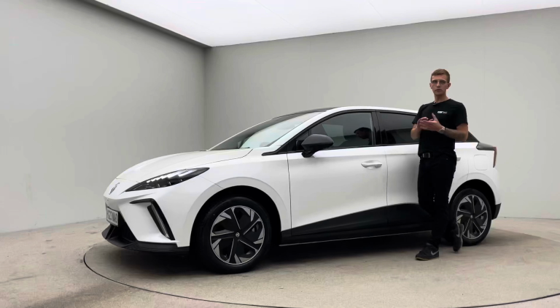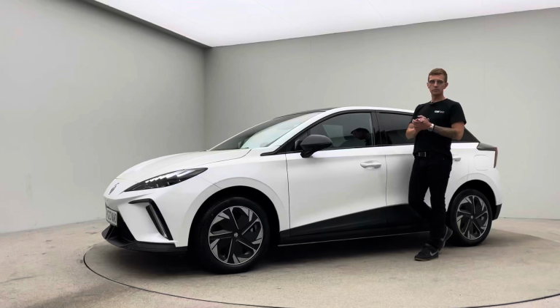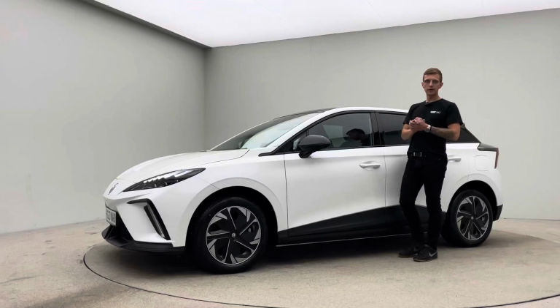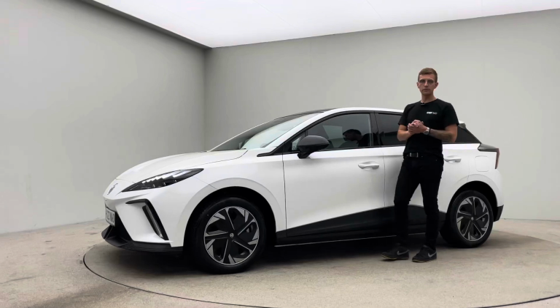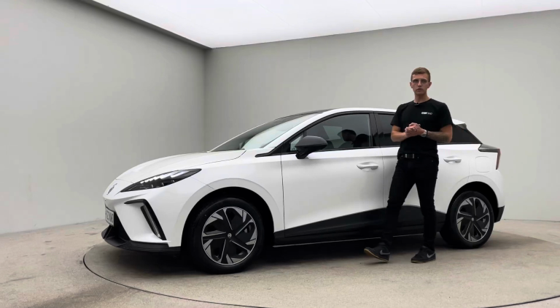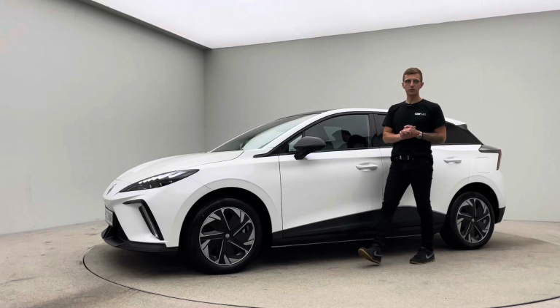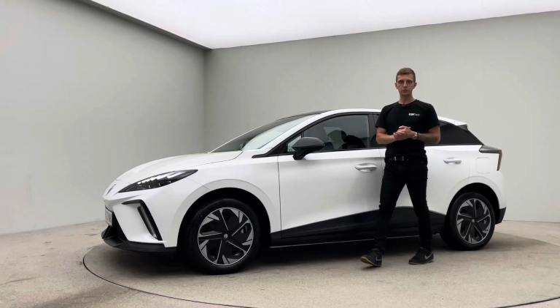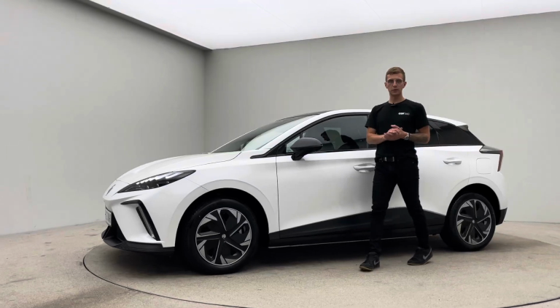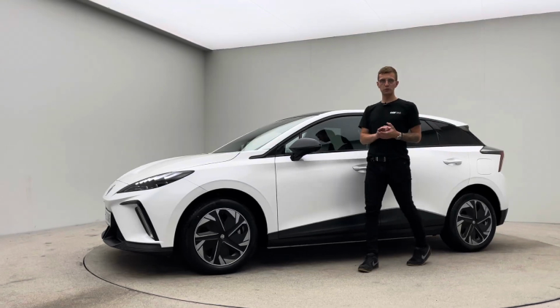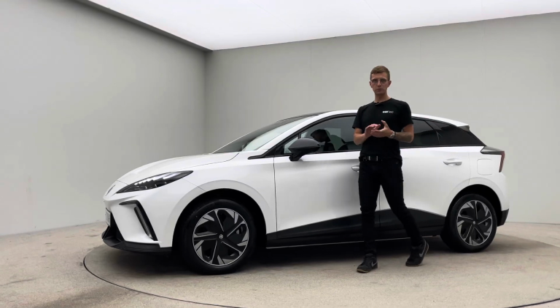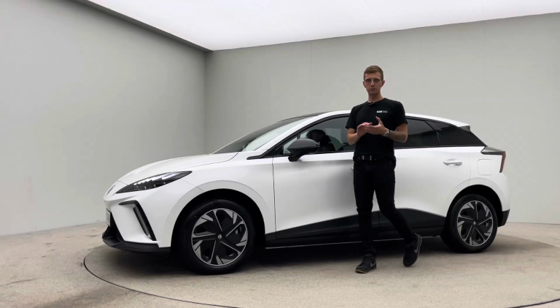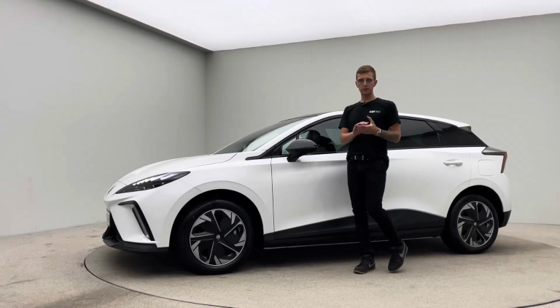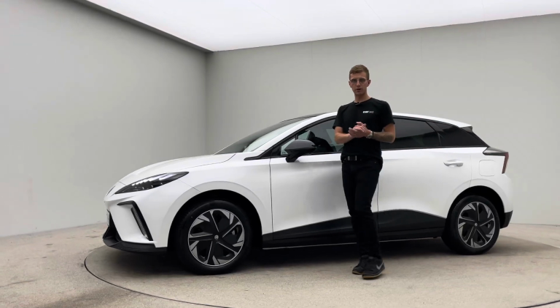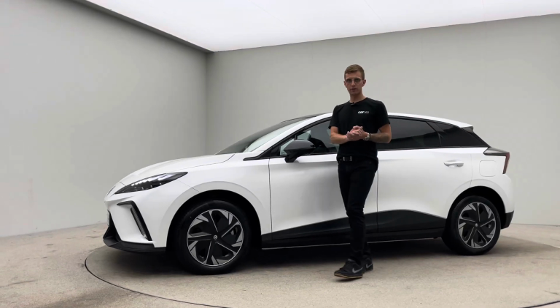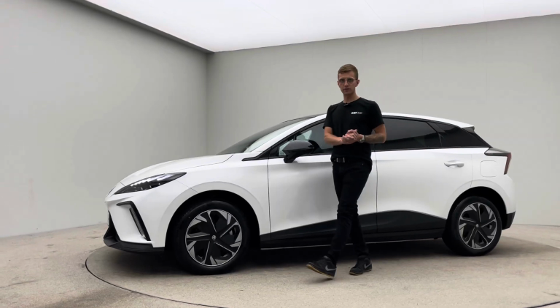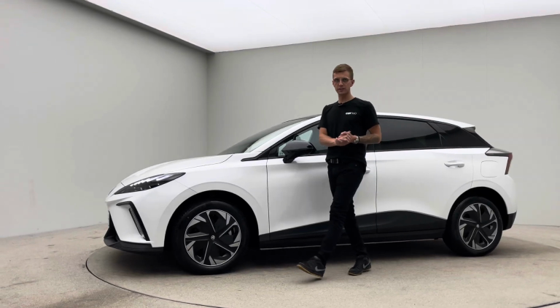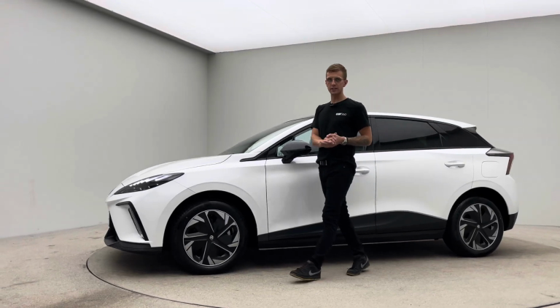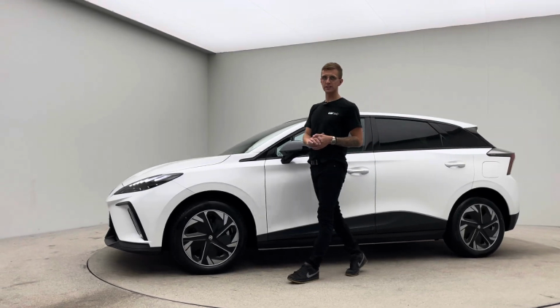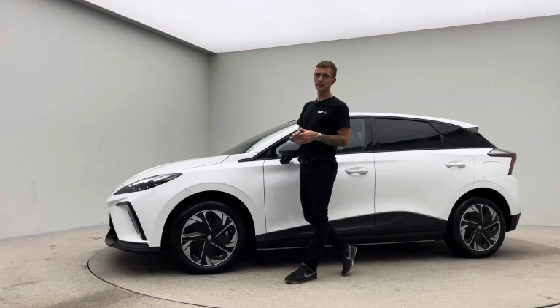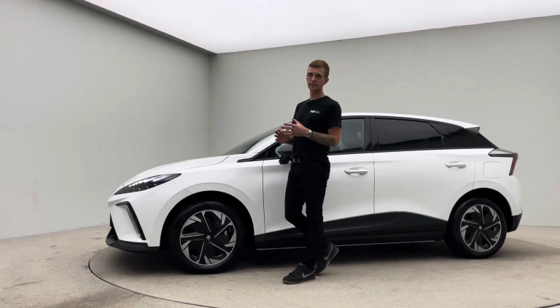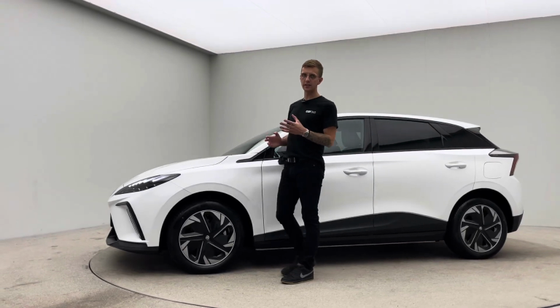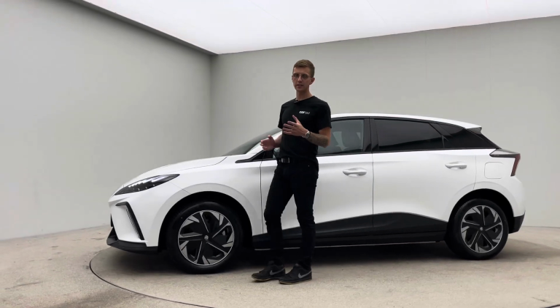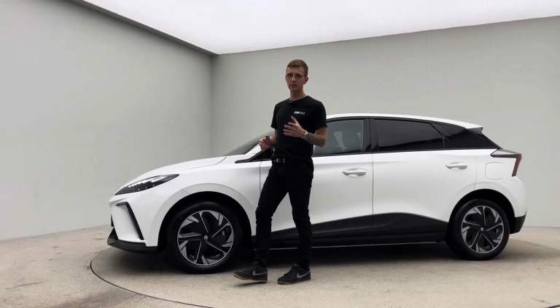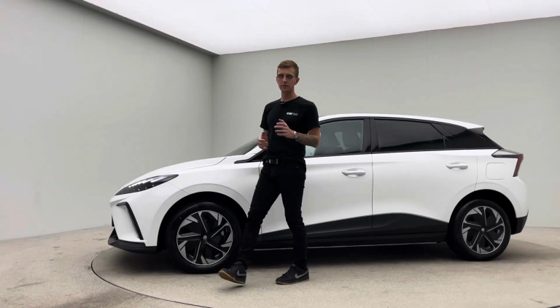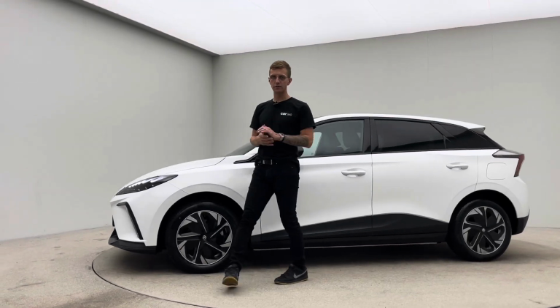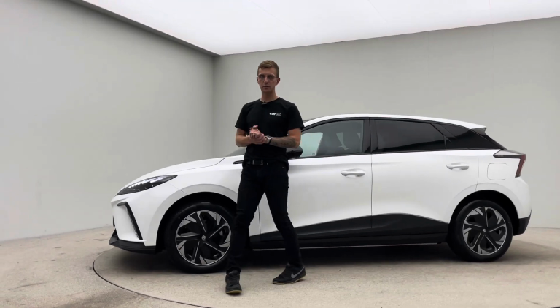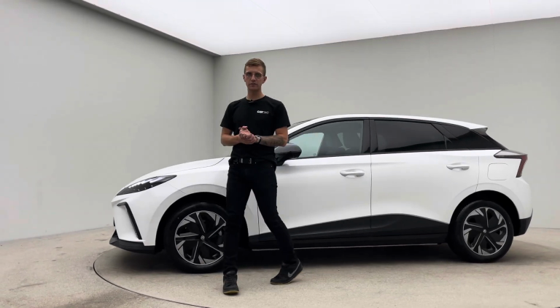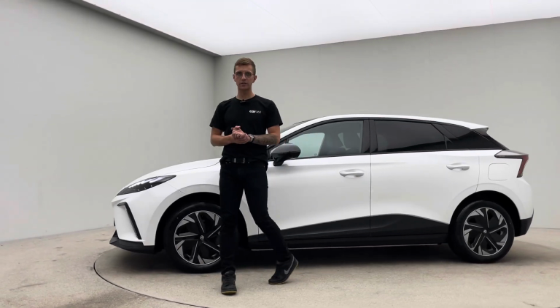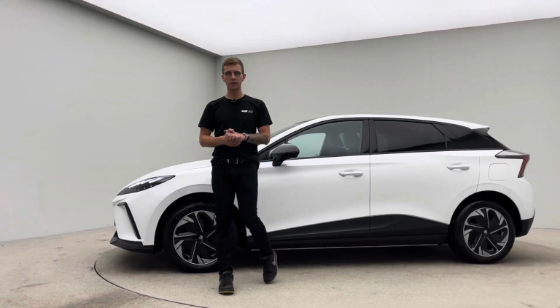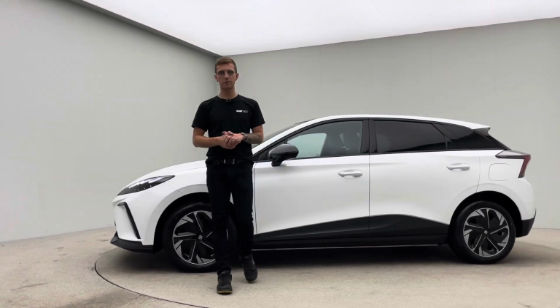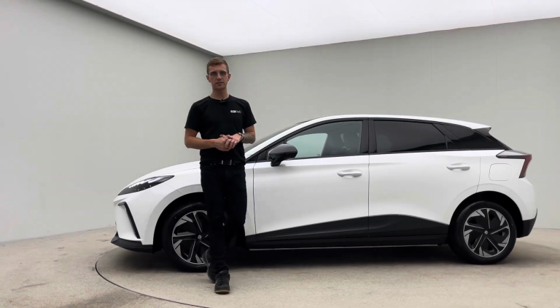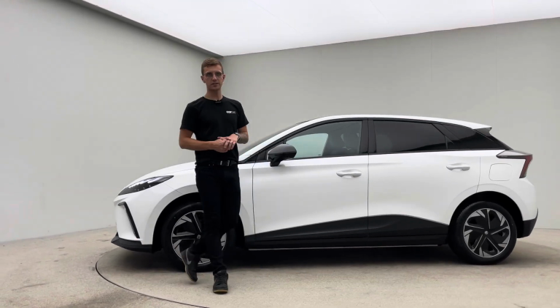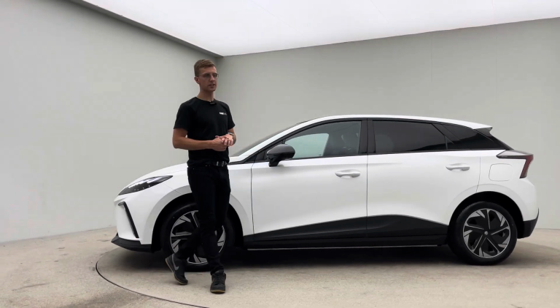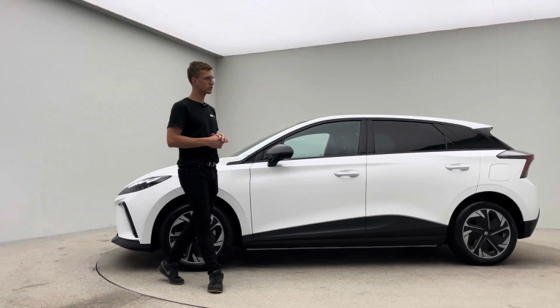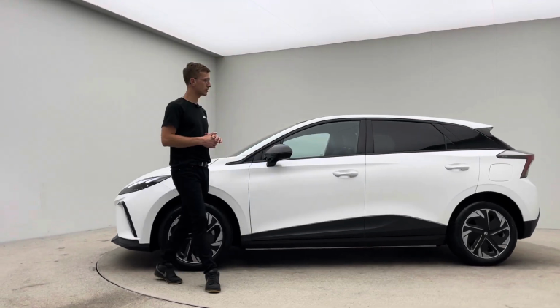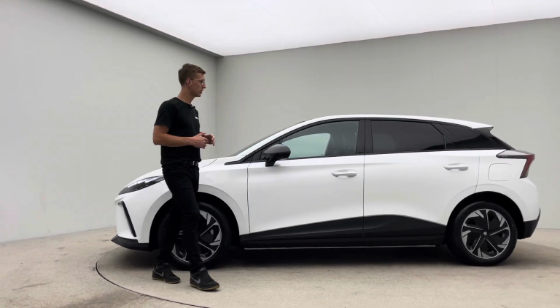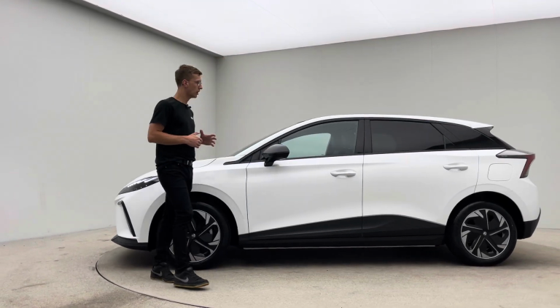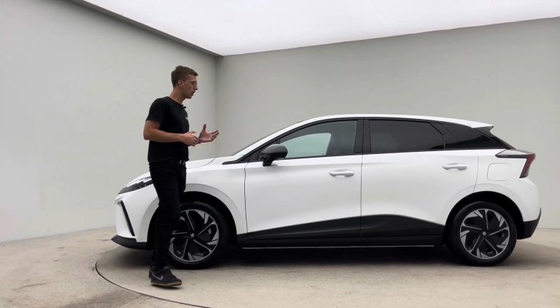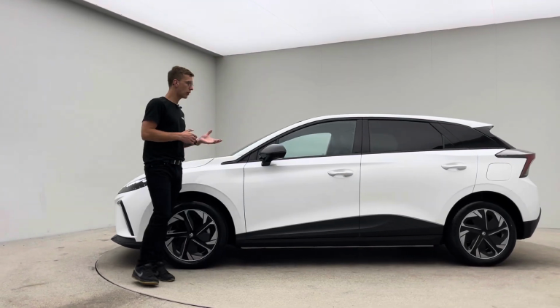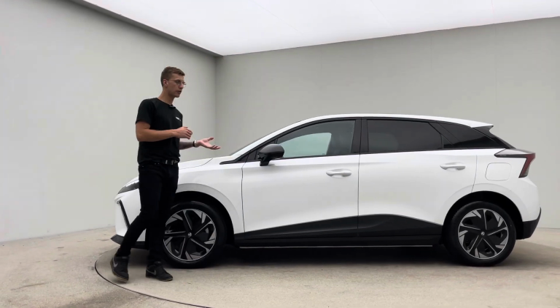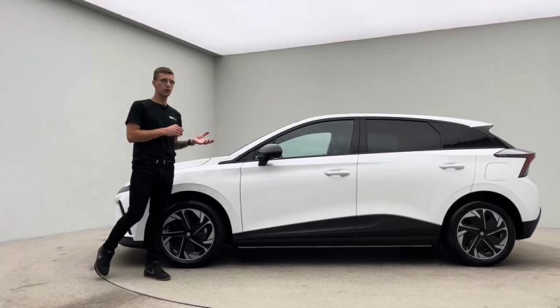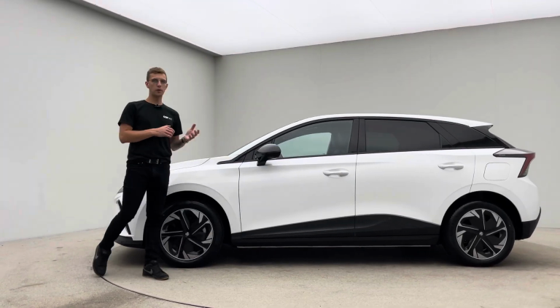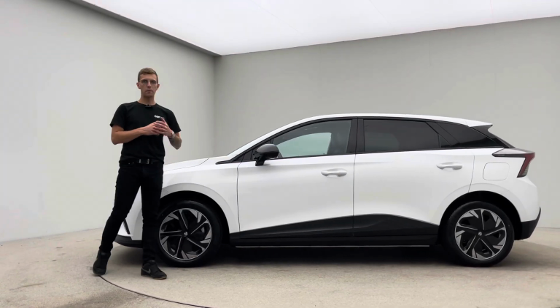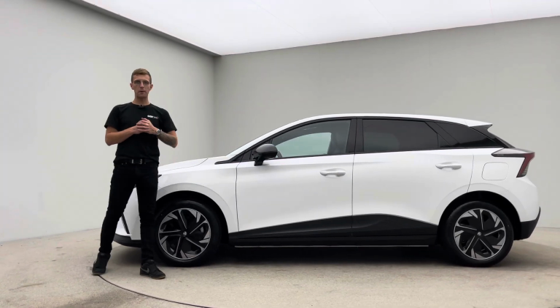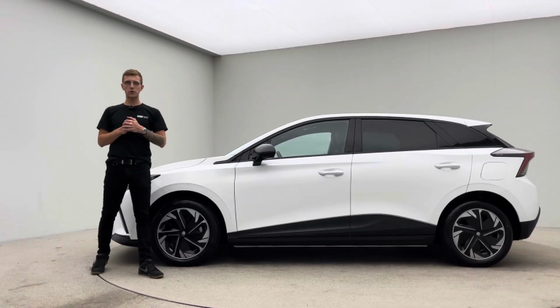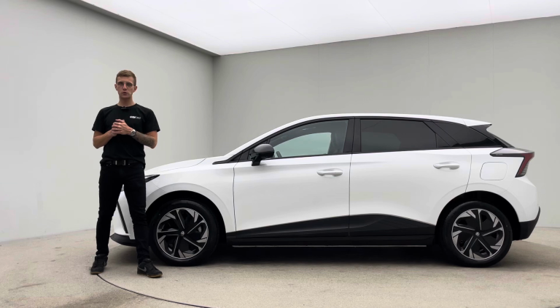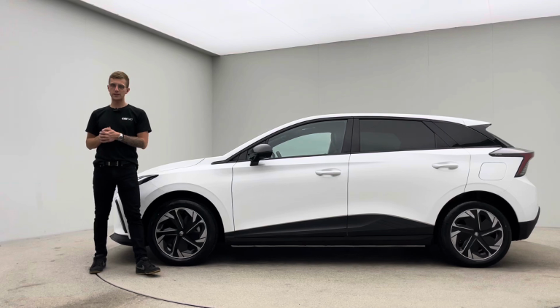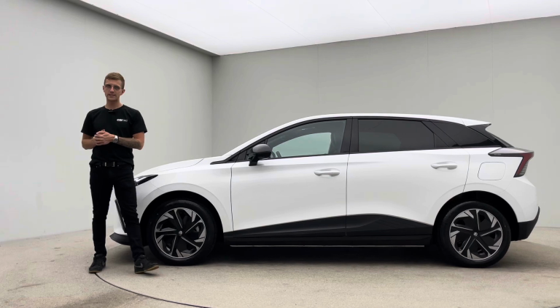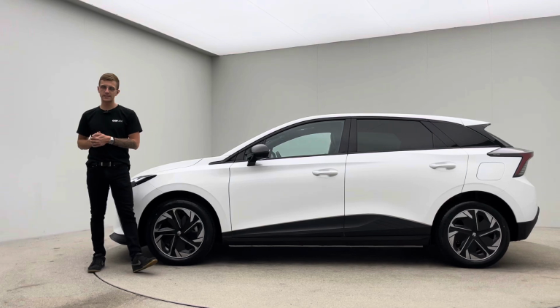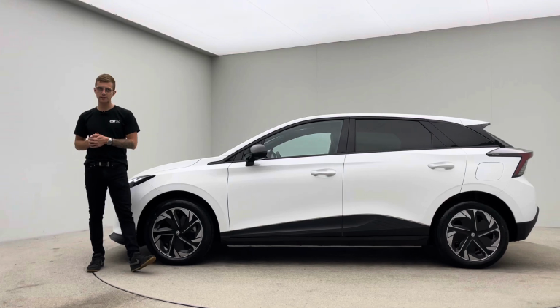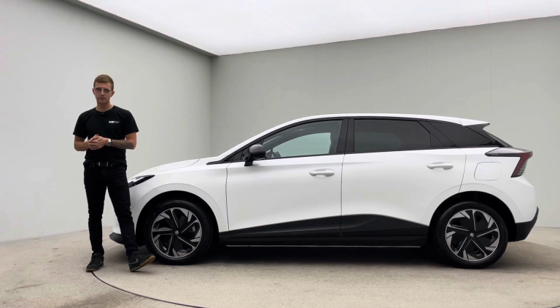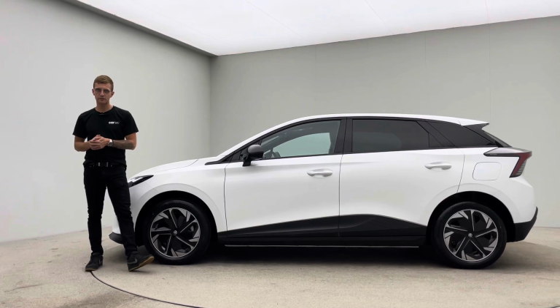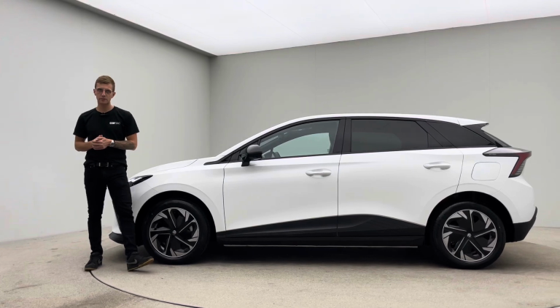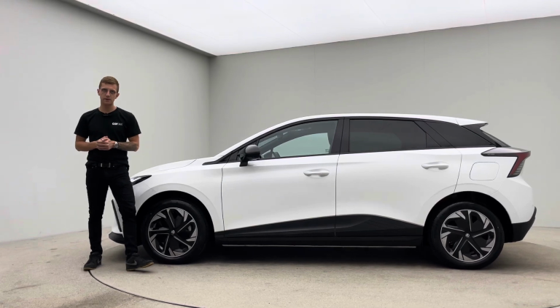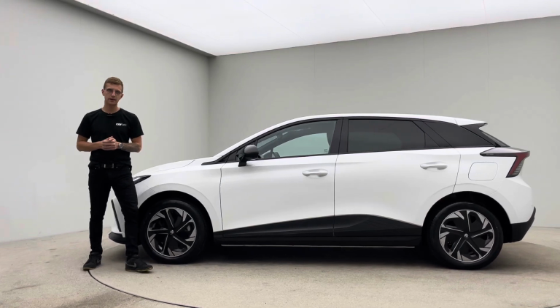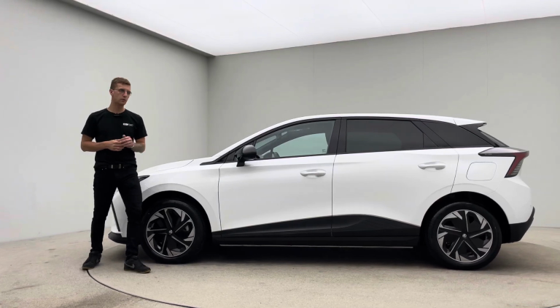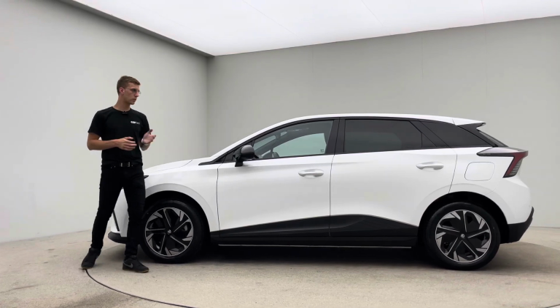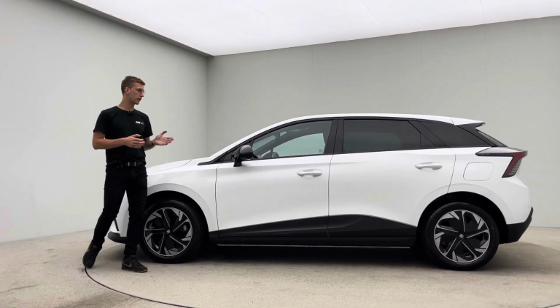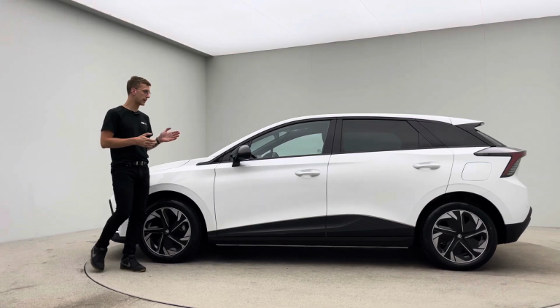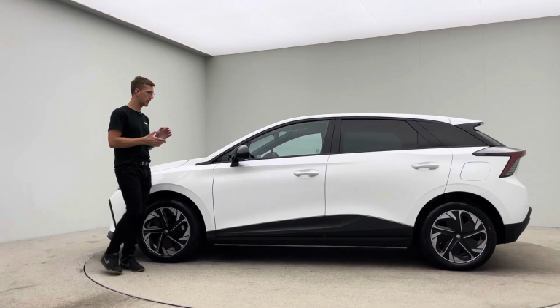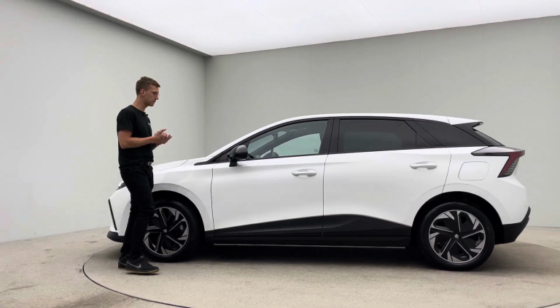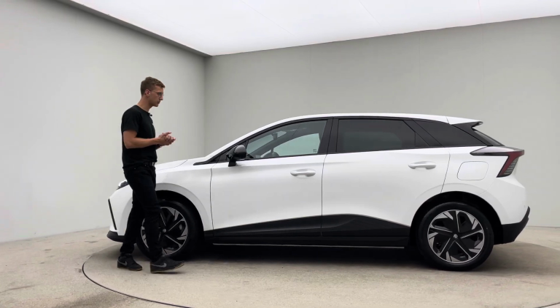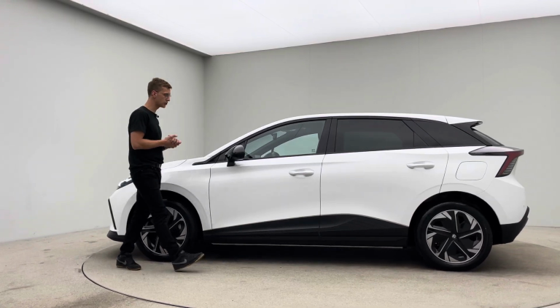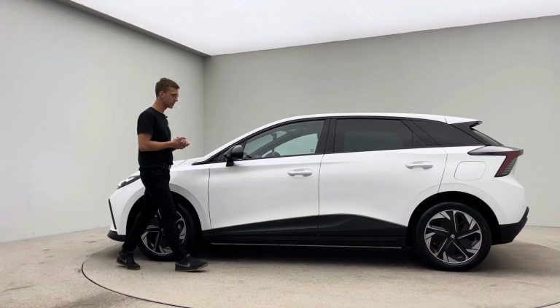Hello, my name's Ross. Welcome to Car360 and thank you for watching the video presentation on our 23 plate YMG.